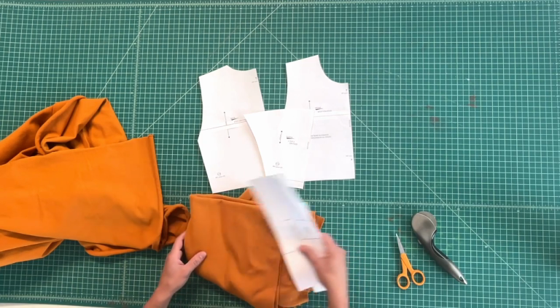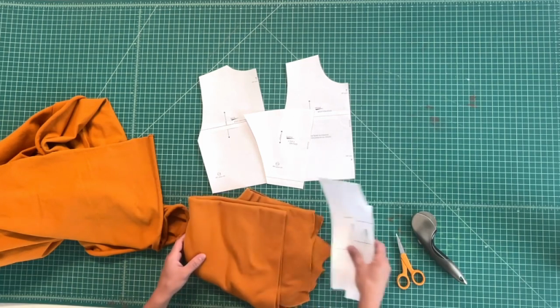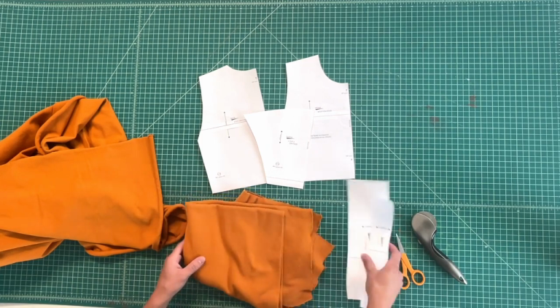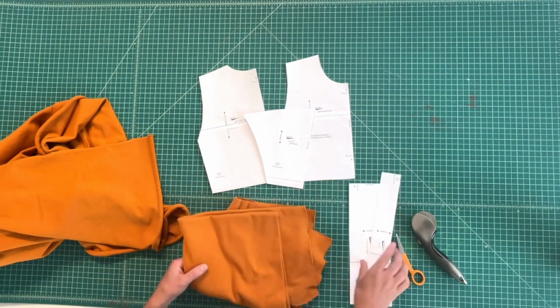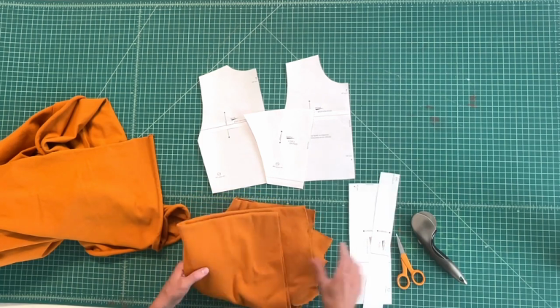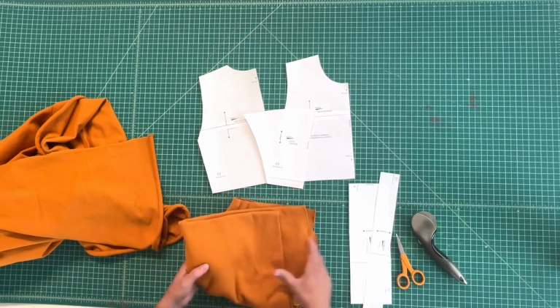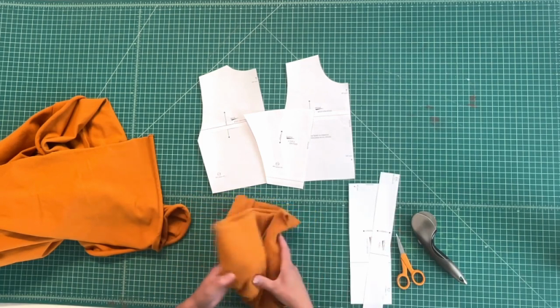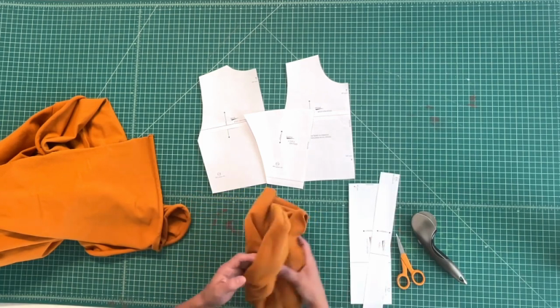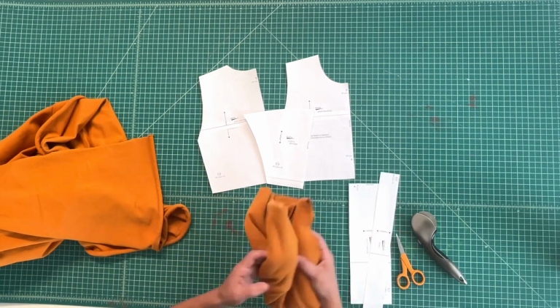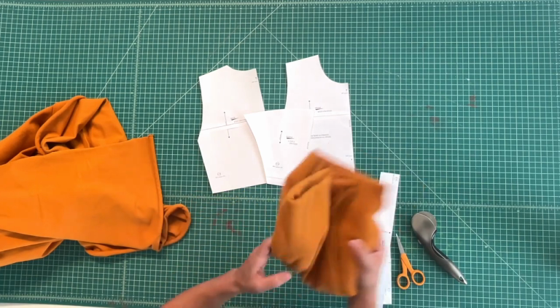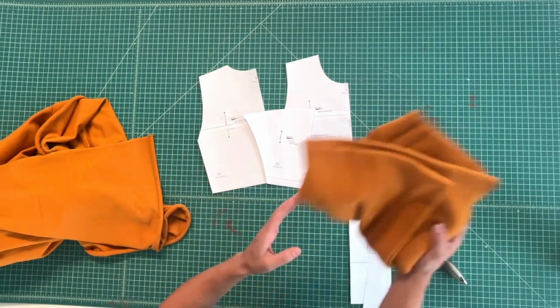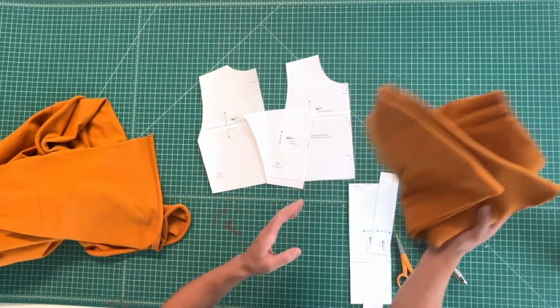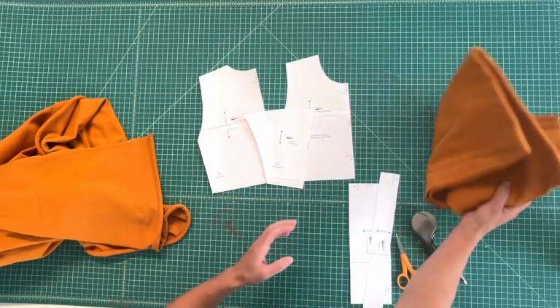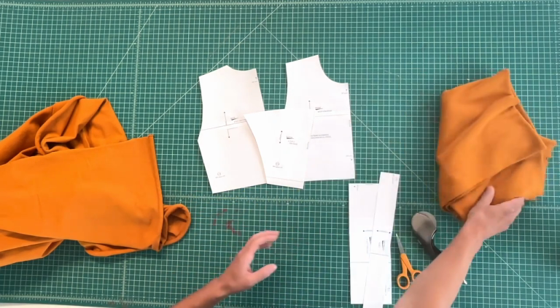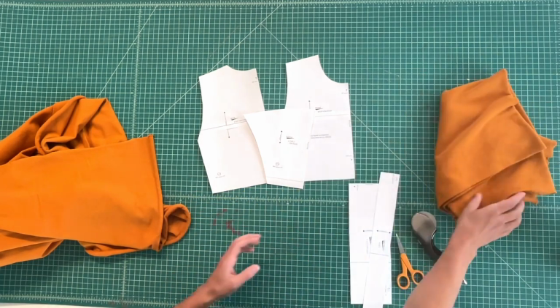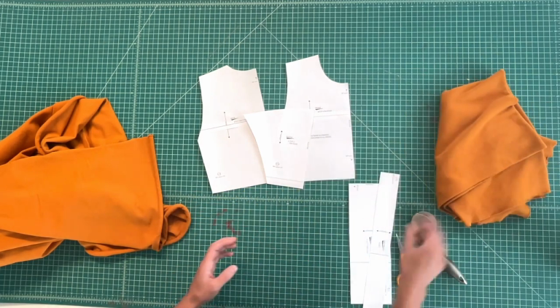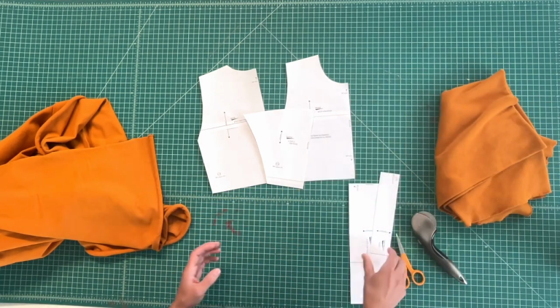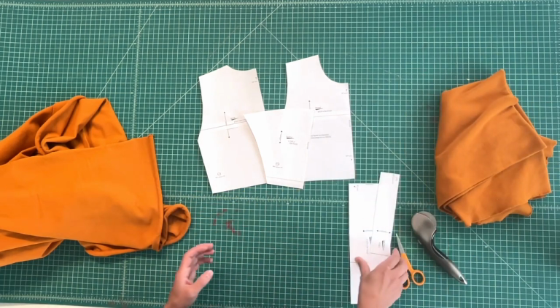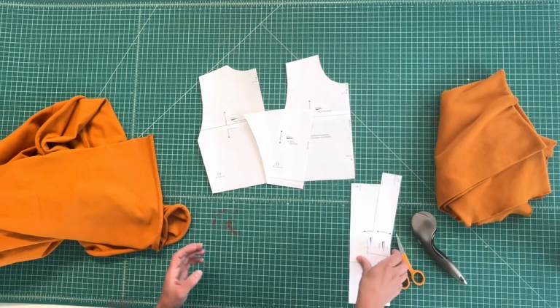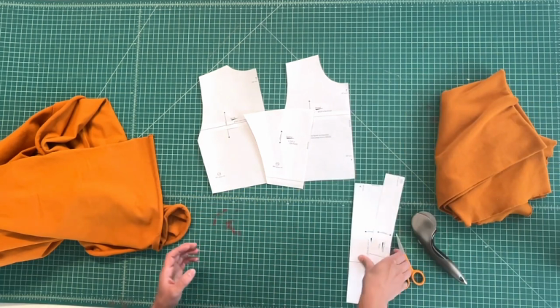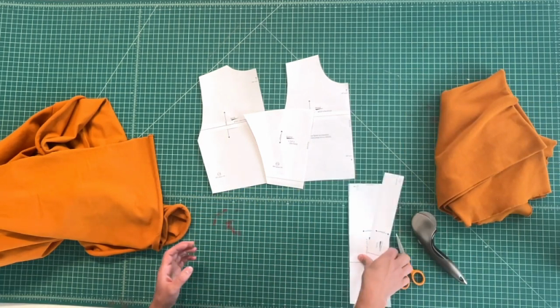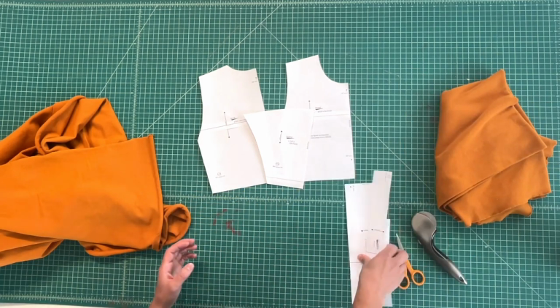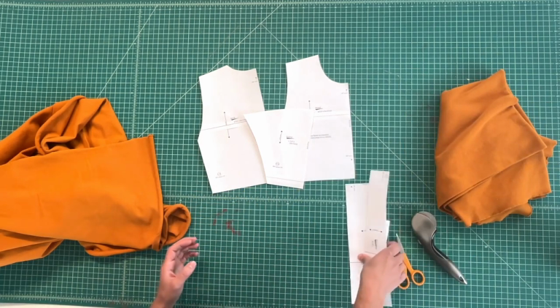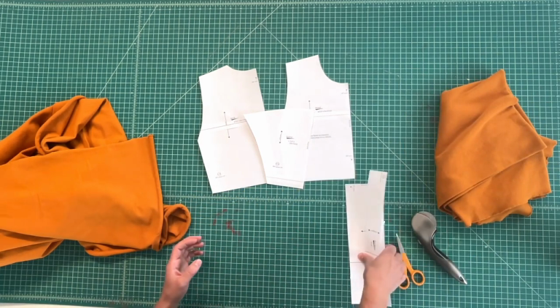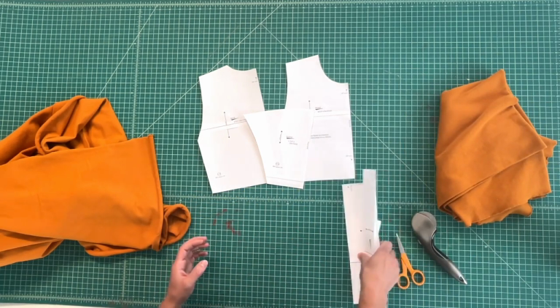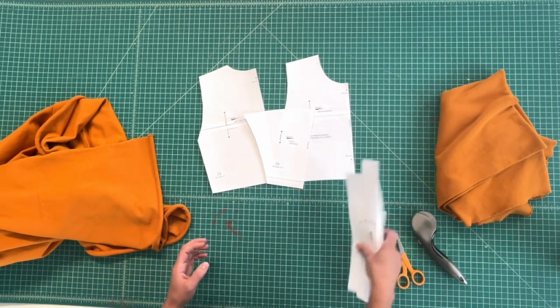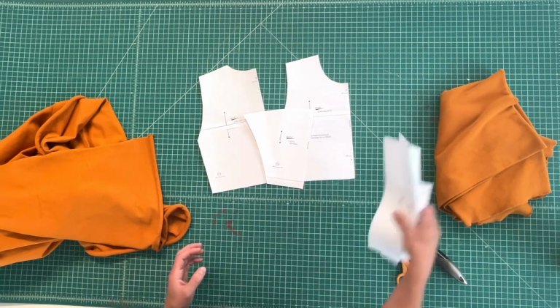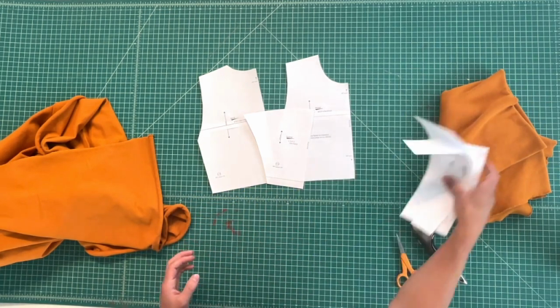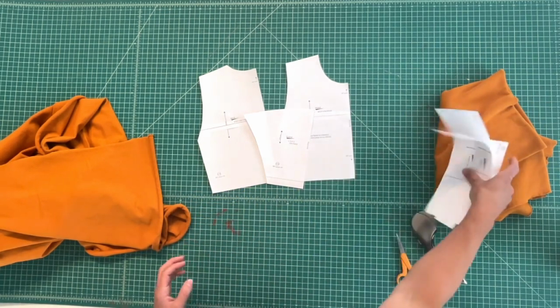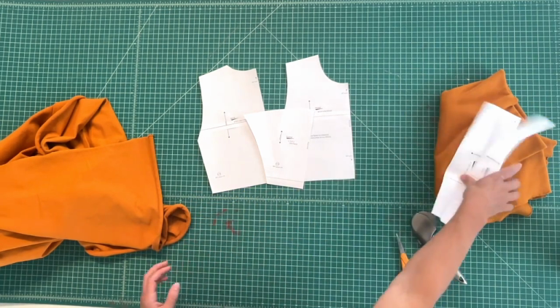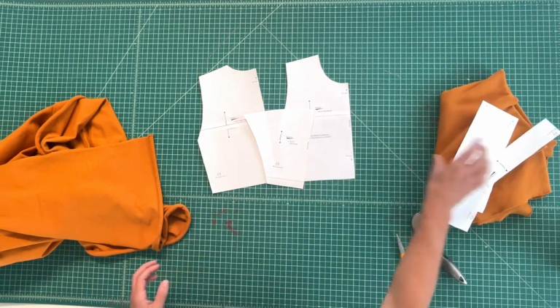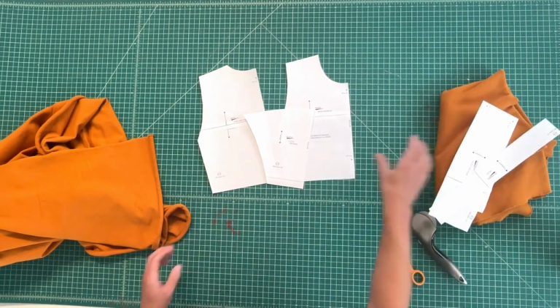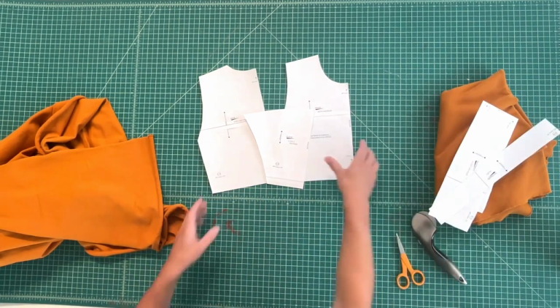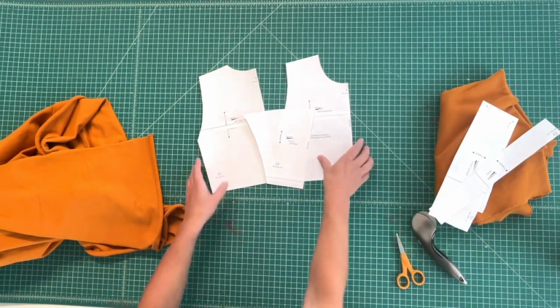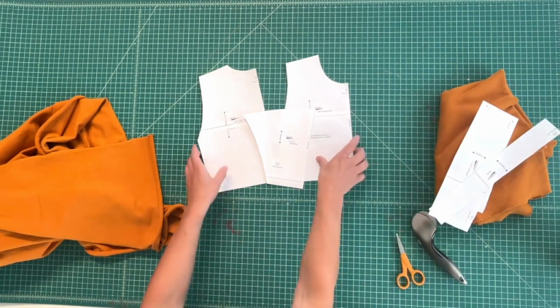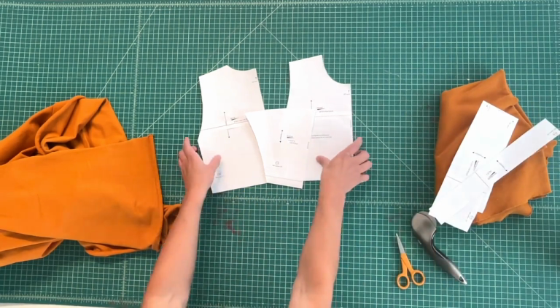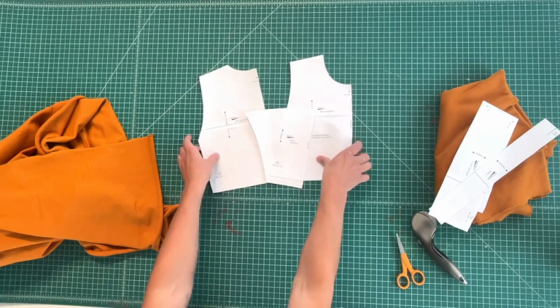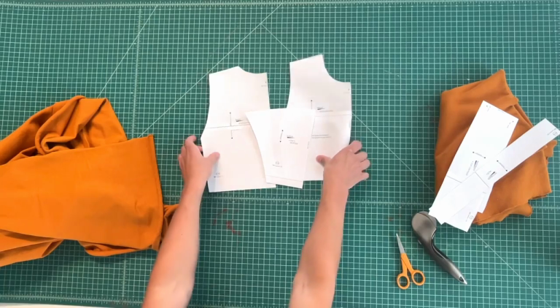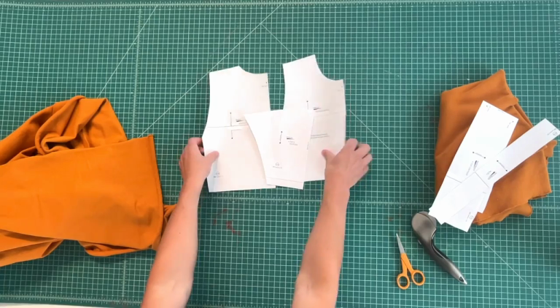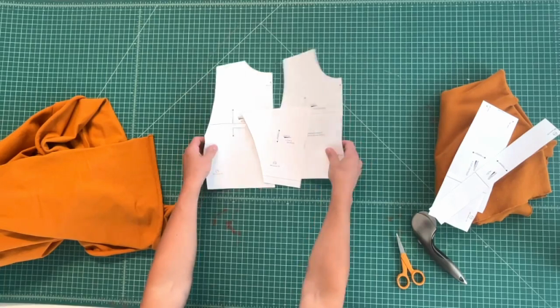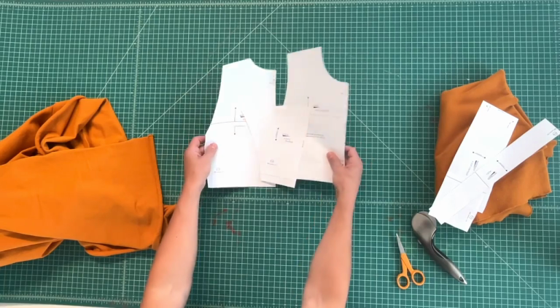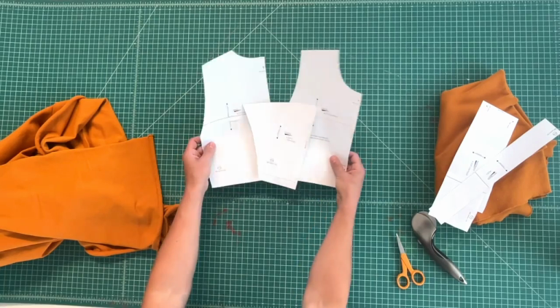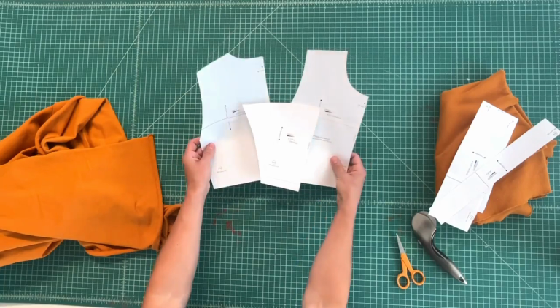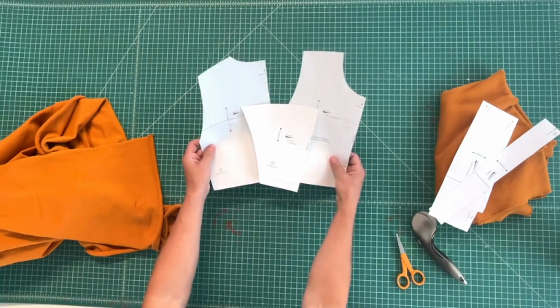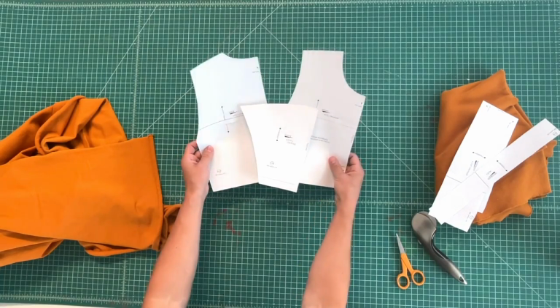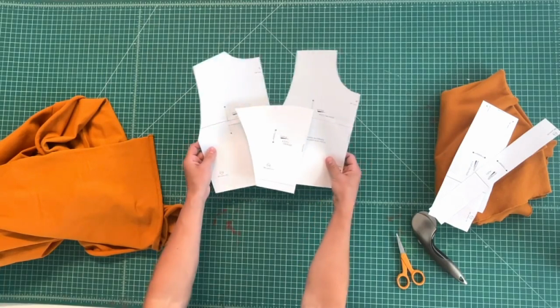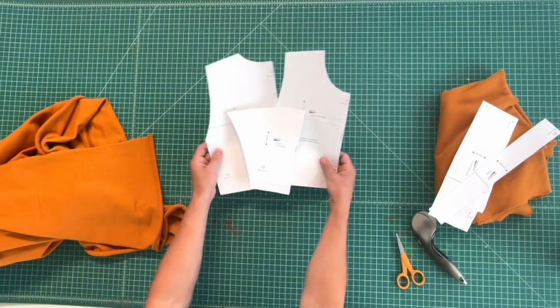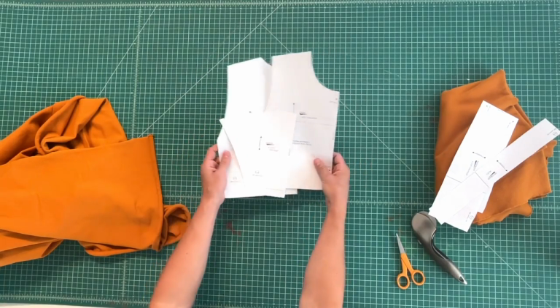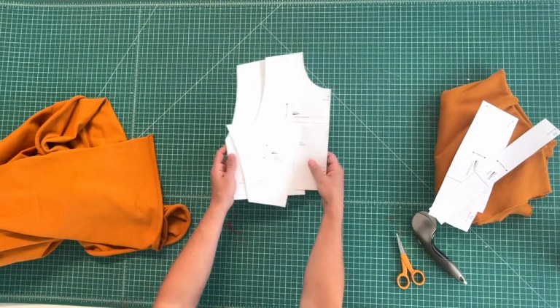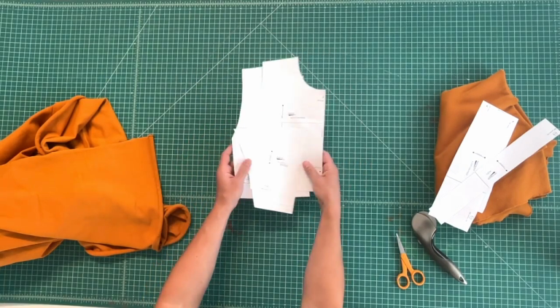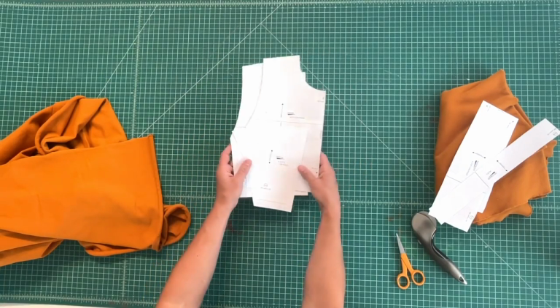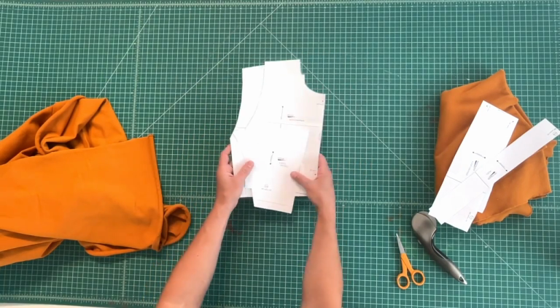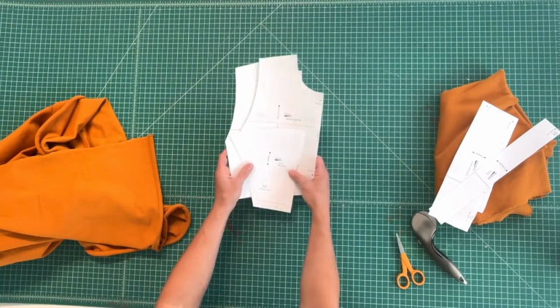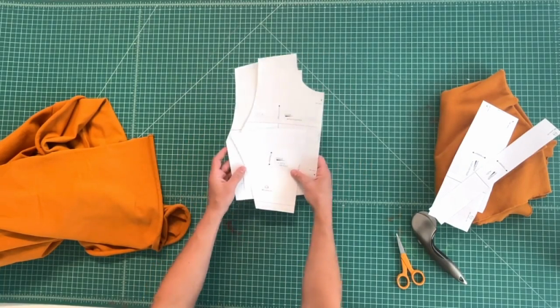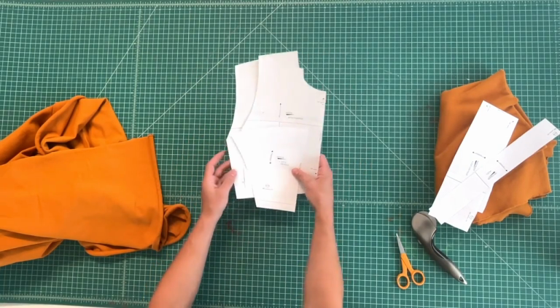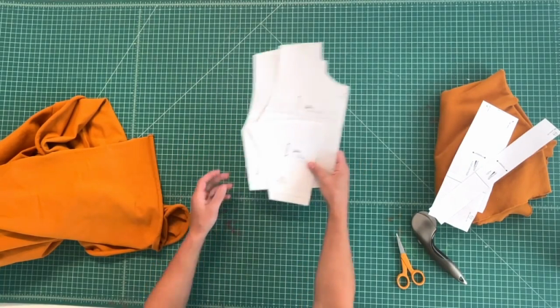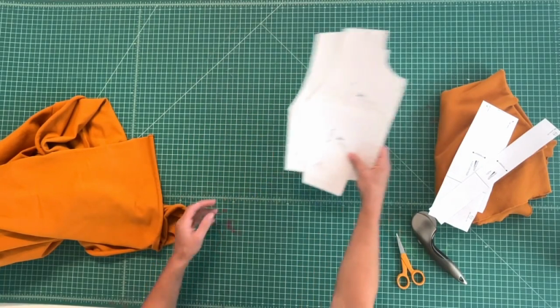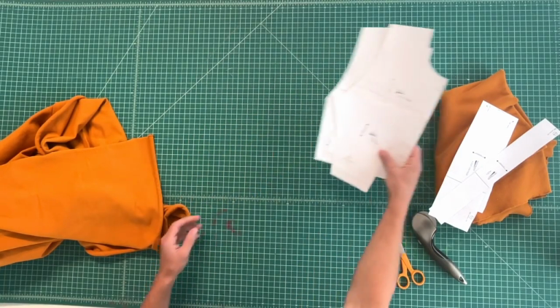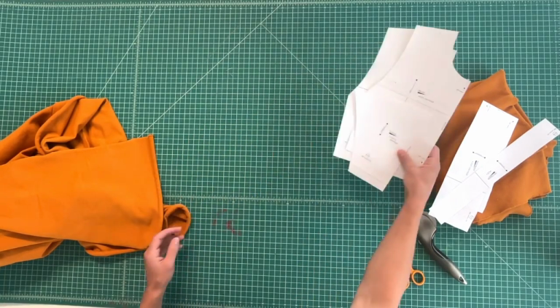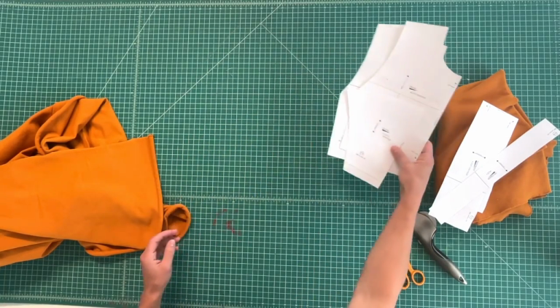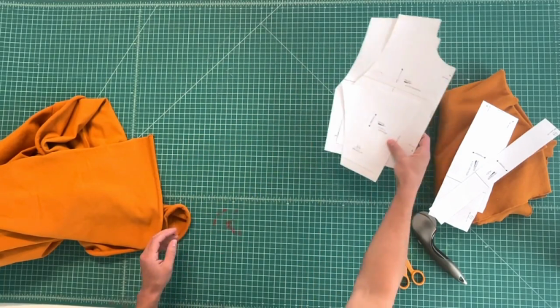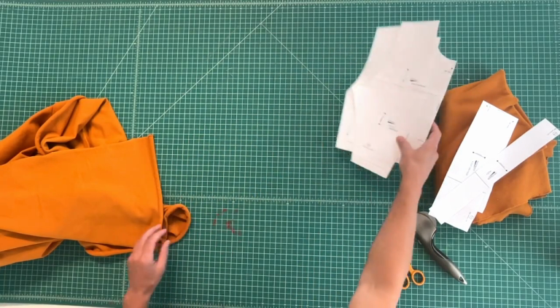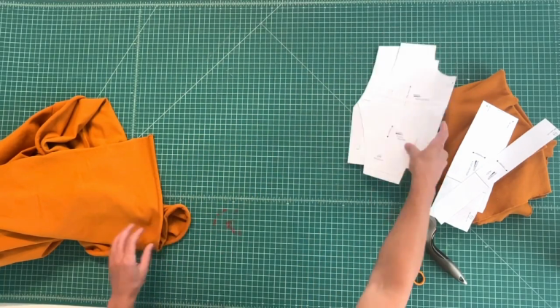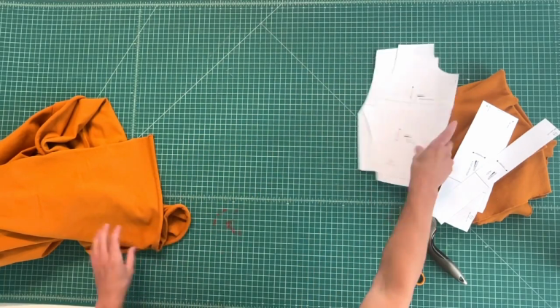For the separate sleeve version, you're going to cut the front, the back, and the sleeve all on the fold.